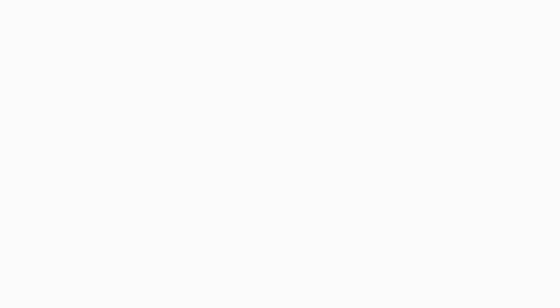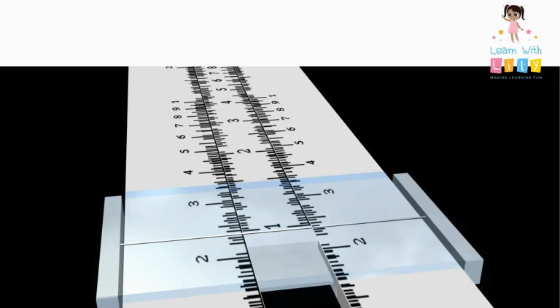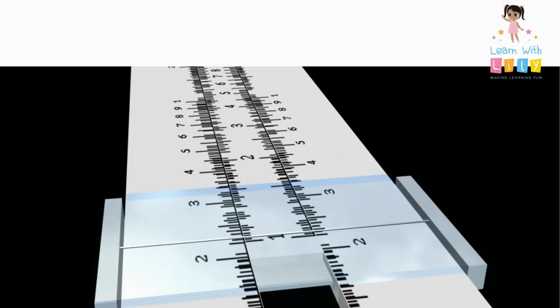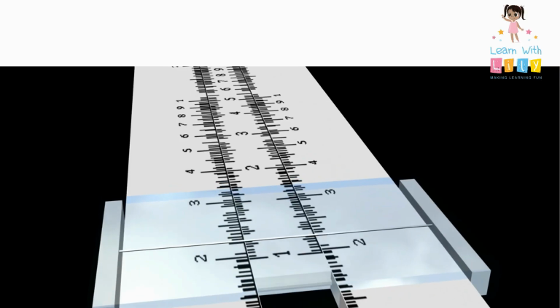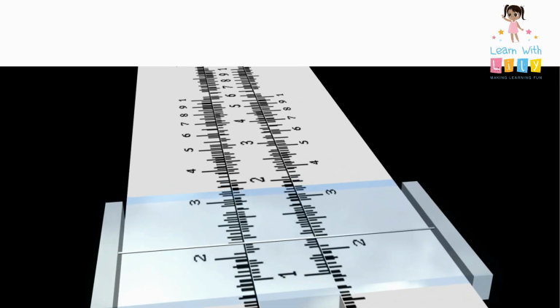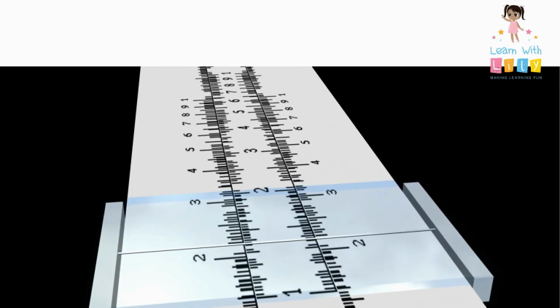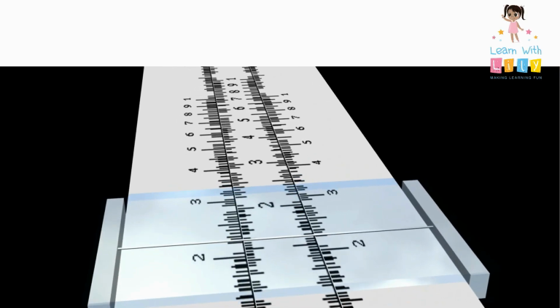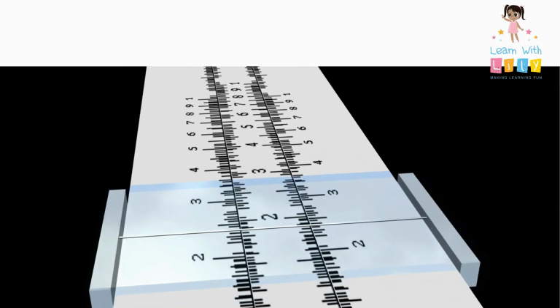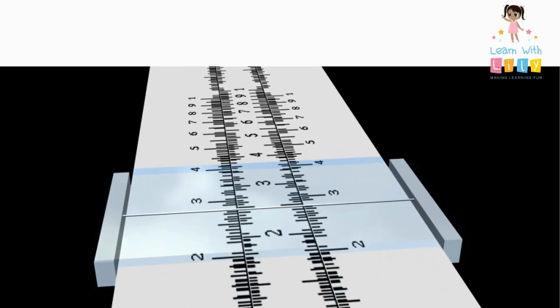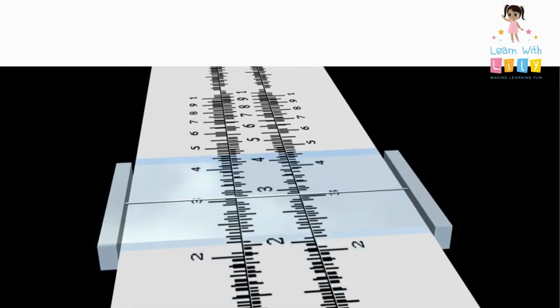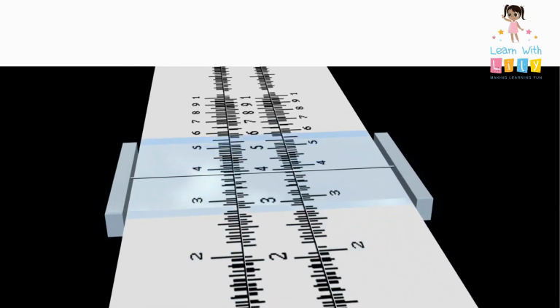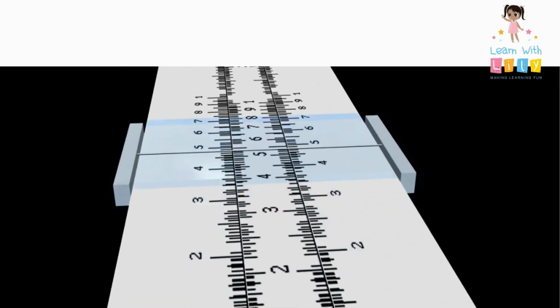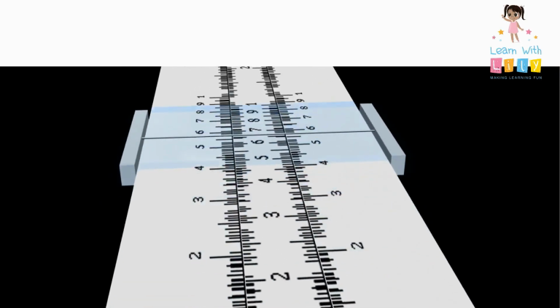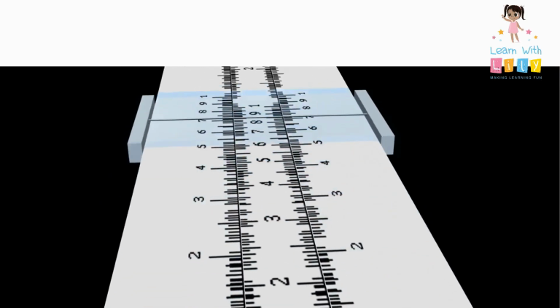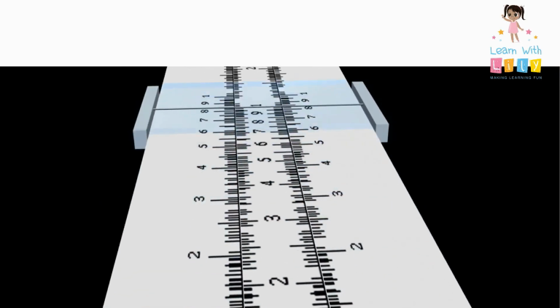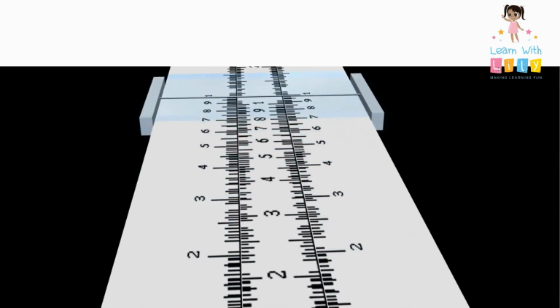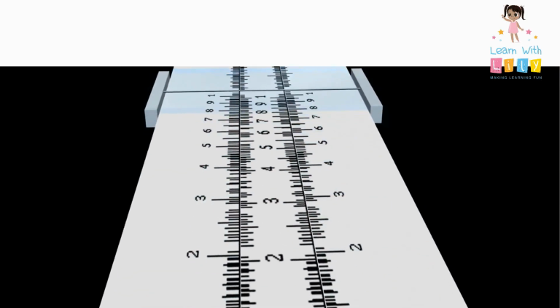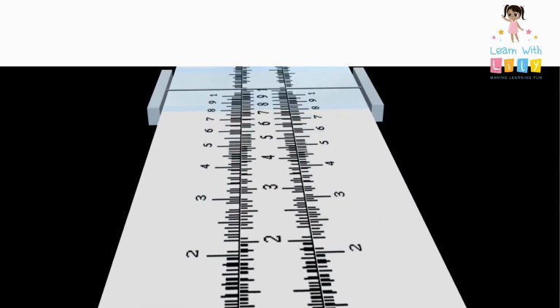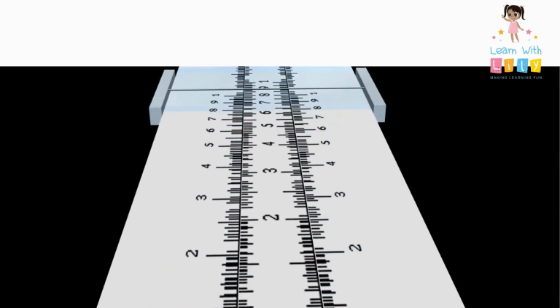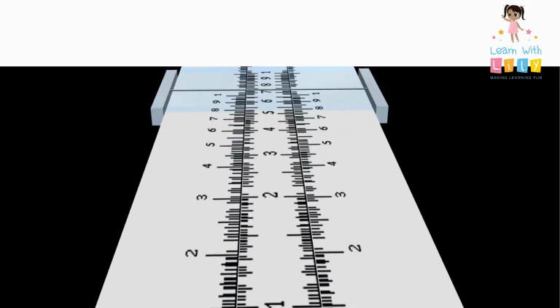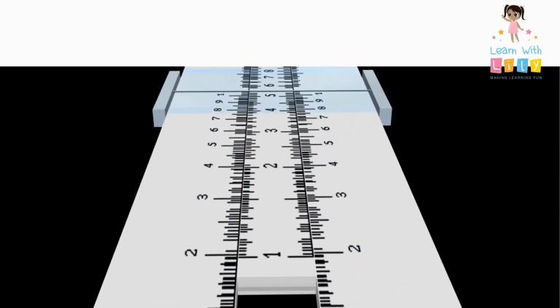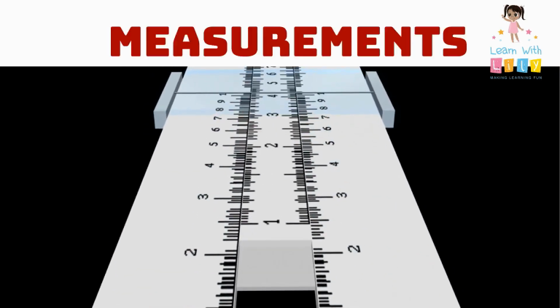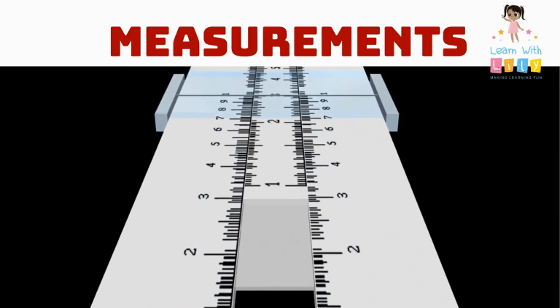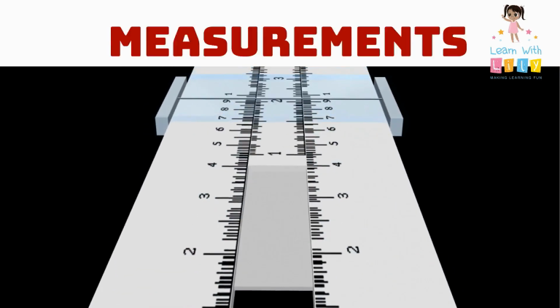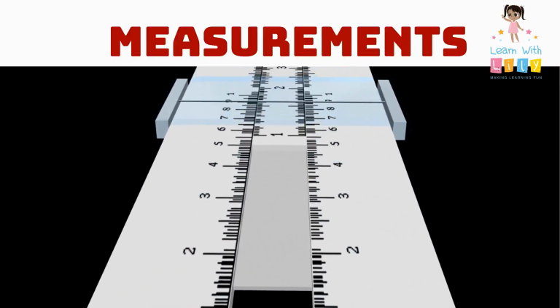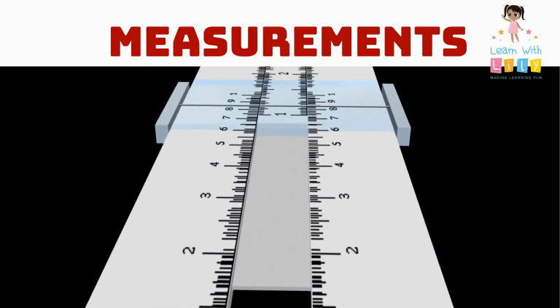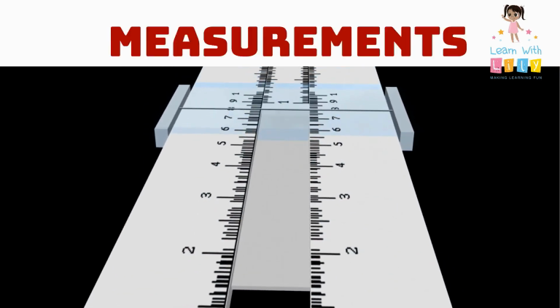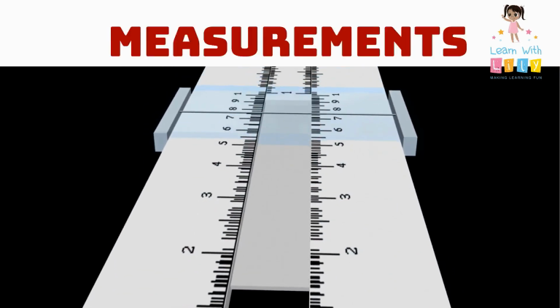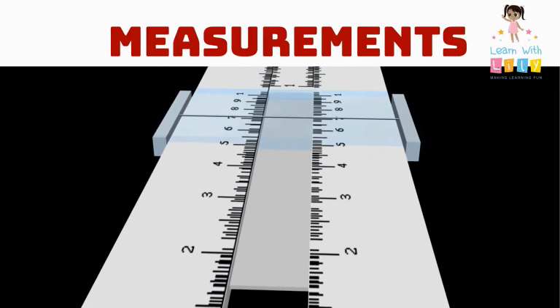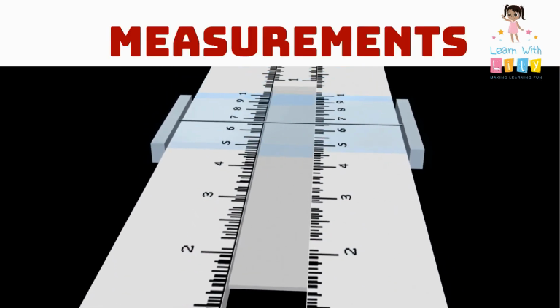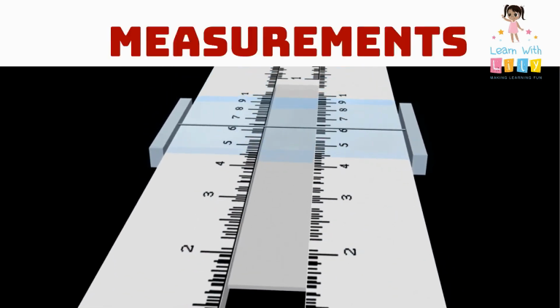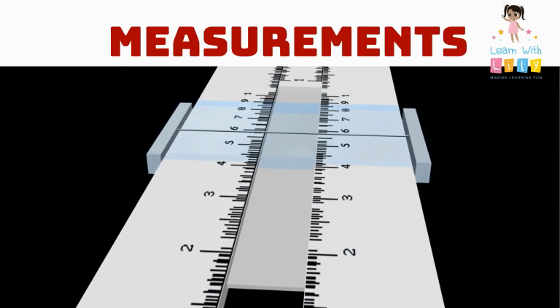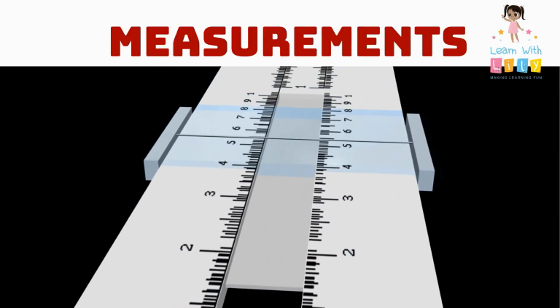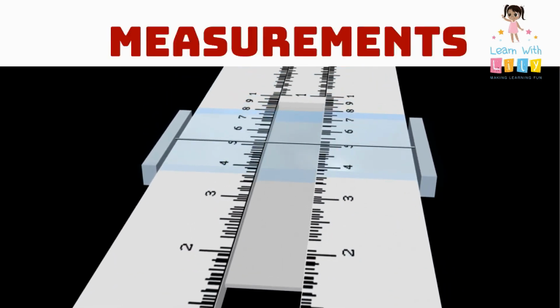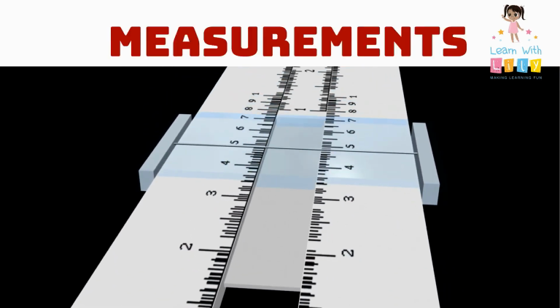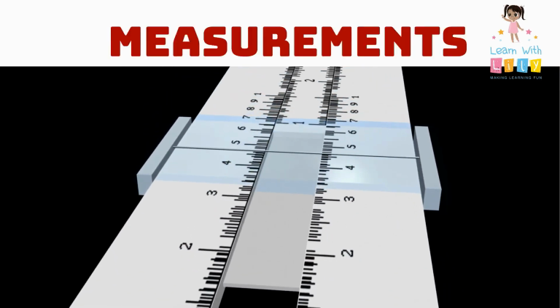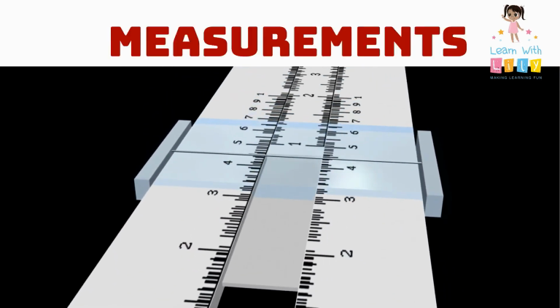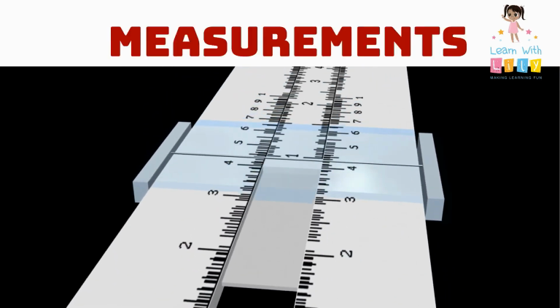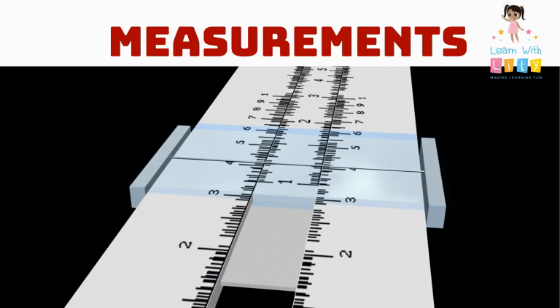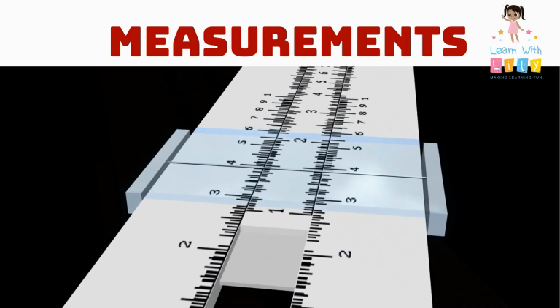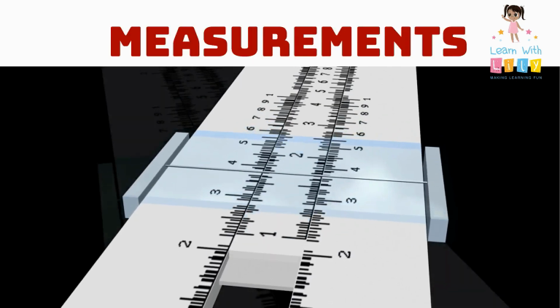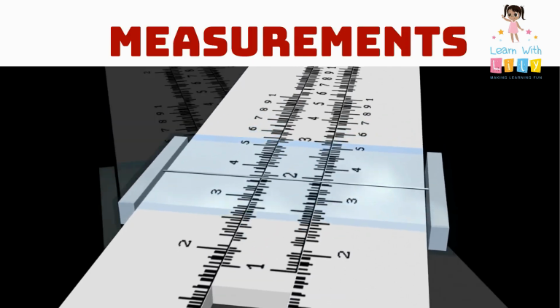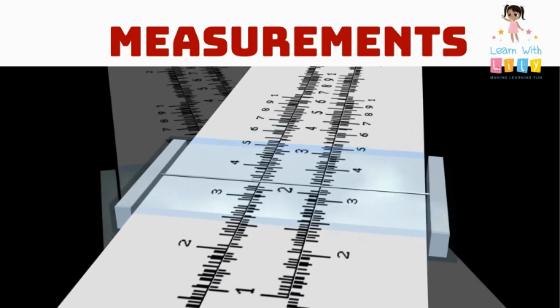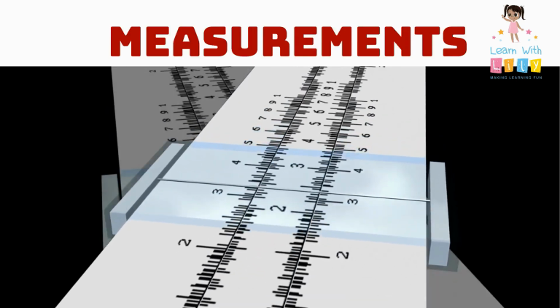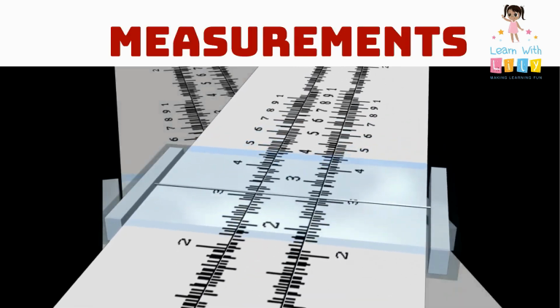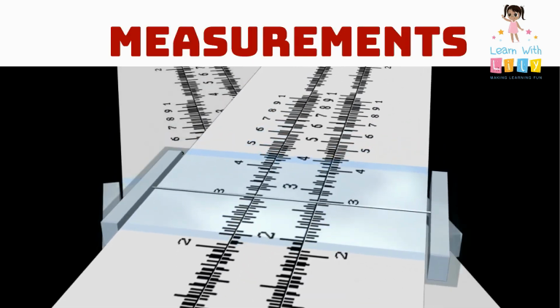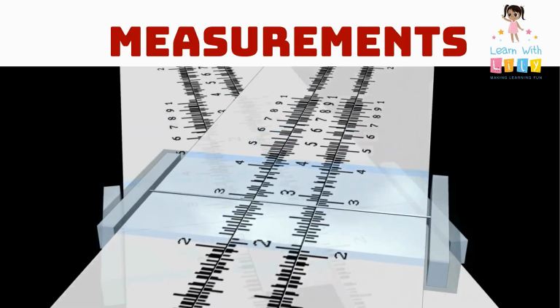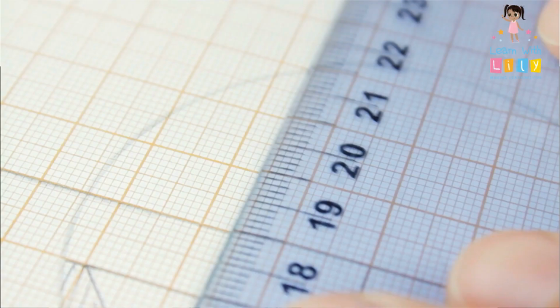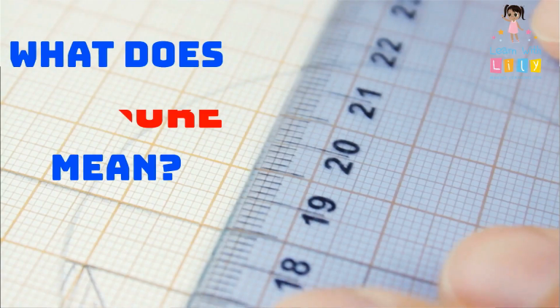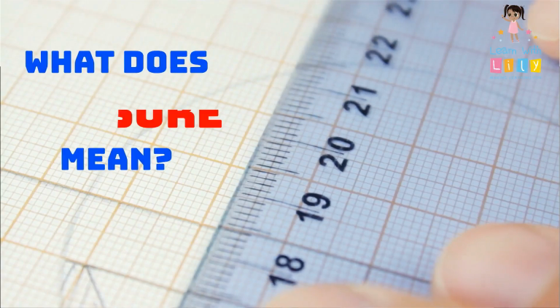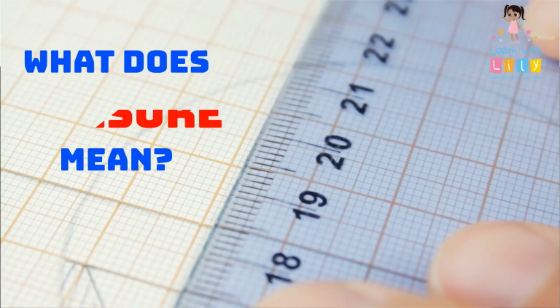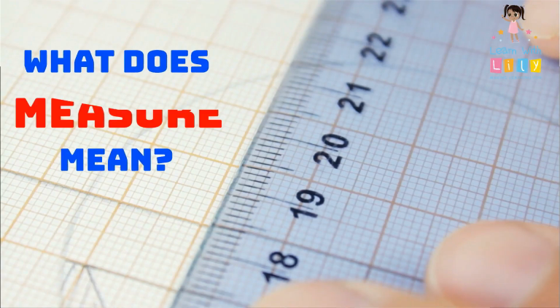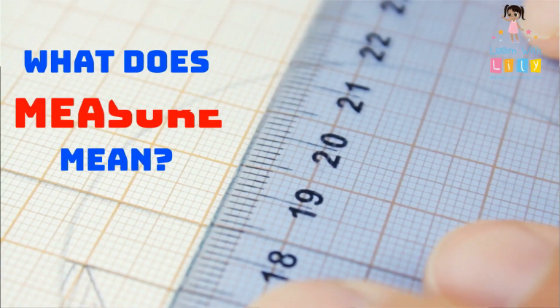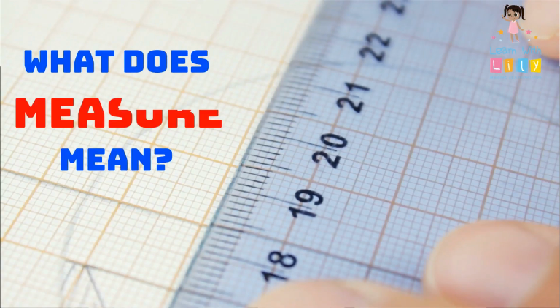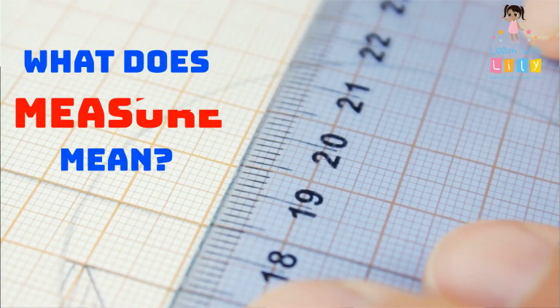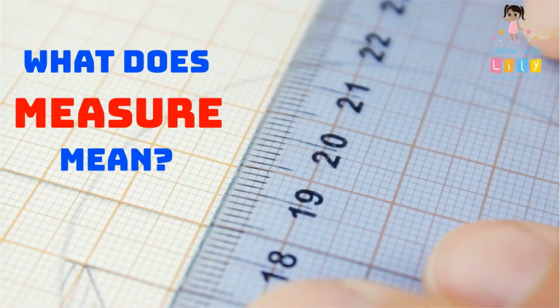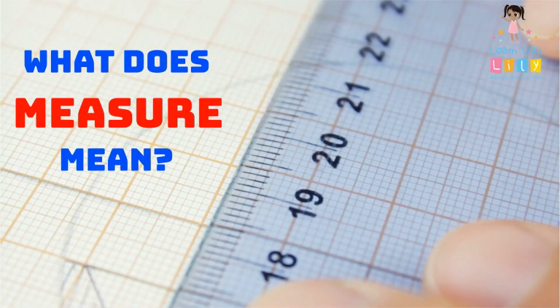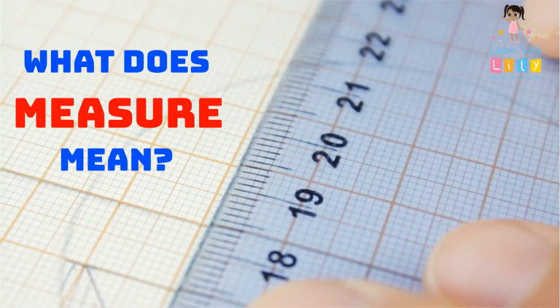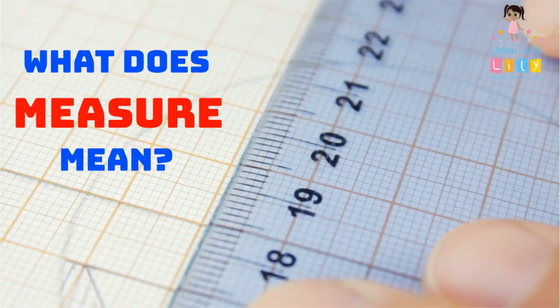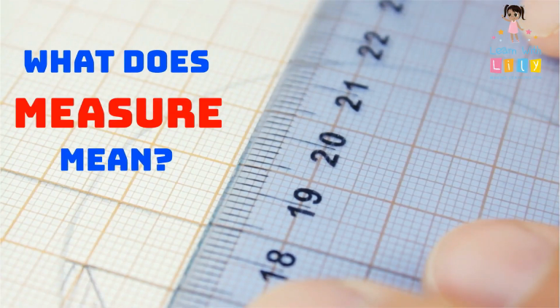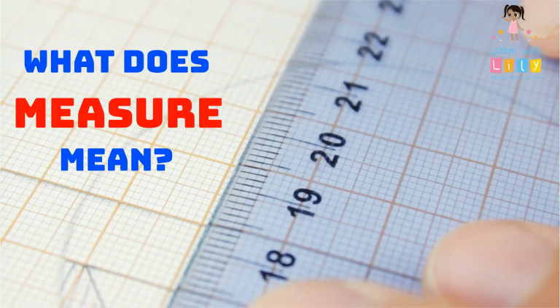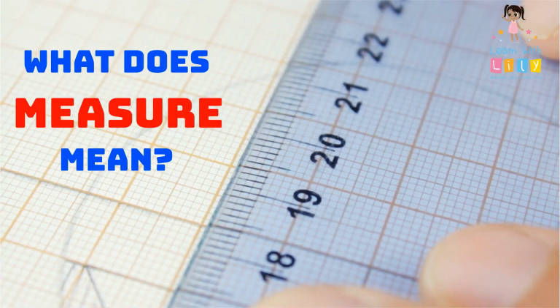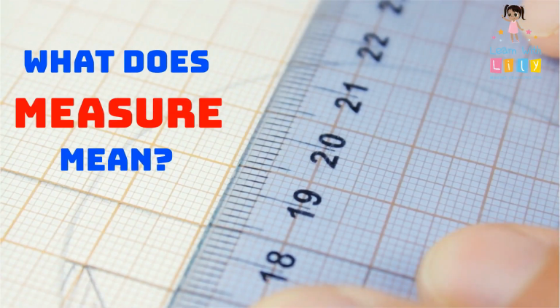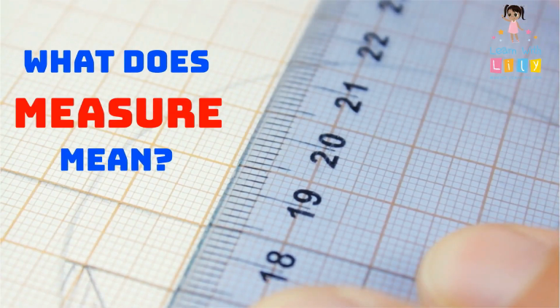Hey kids, welcome to another episode of Learn with Lily! Today we're going to learn about measurements.